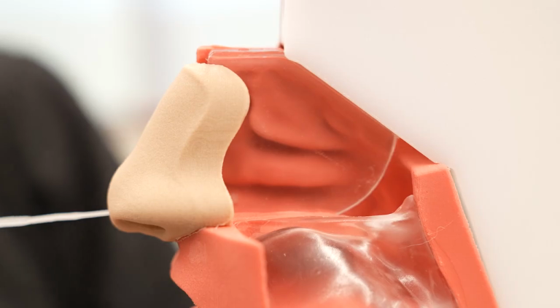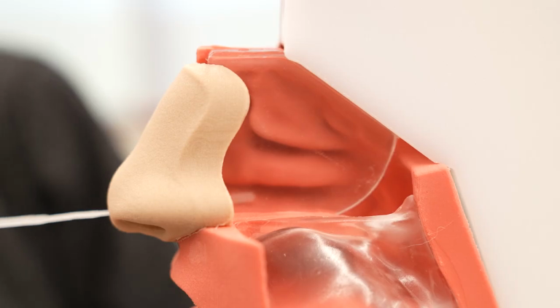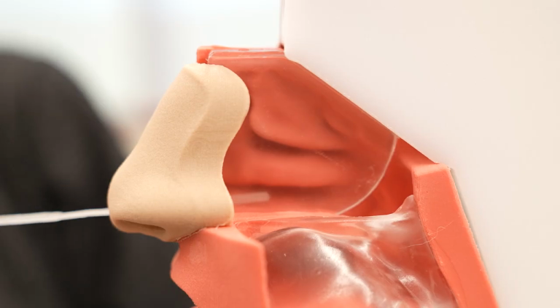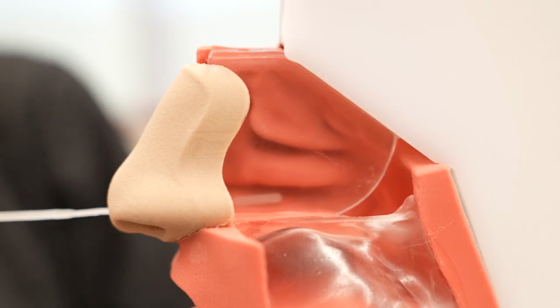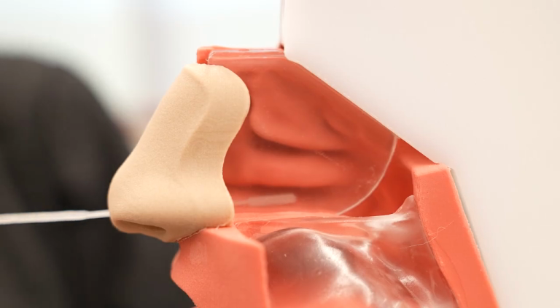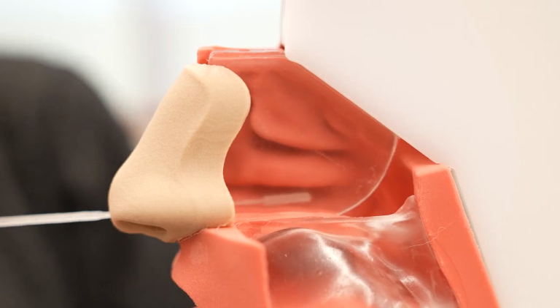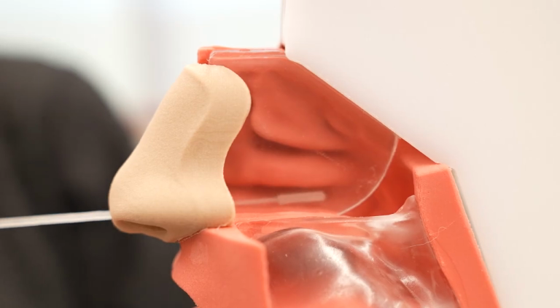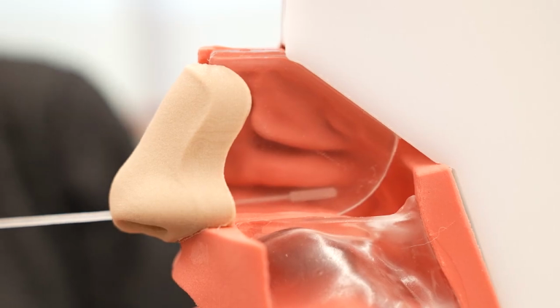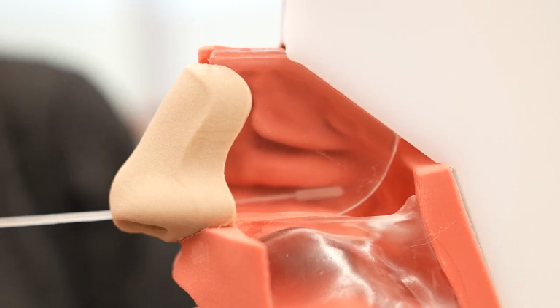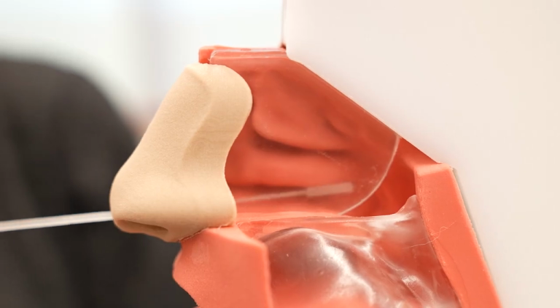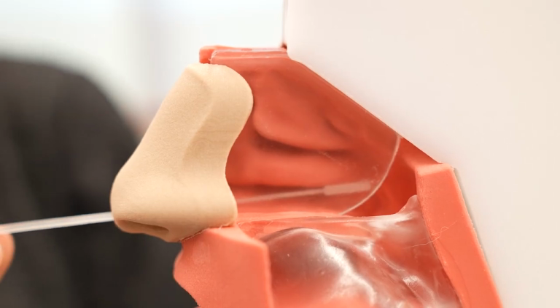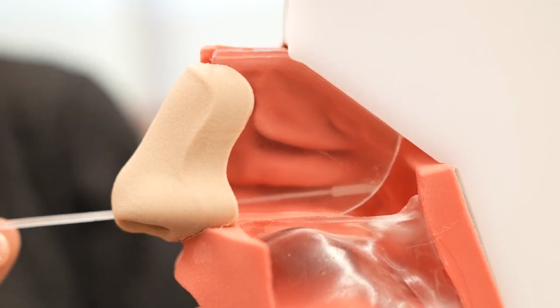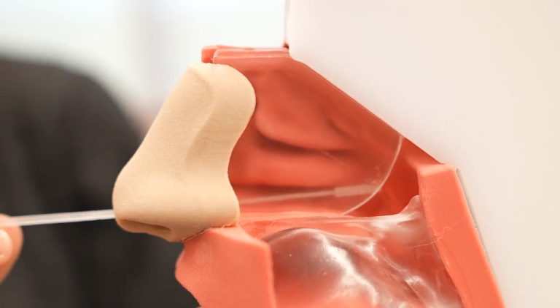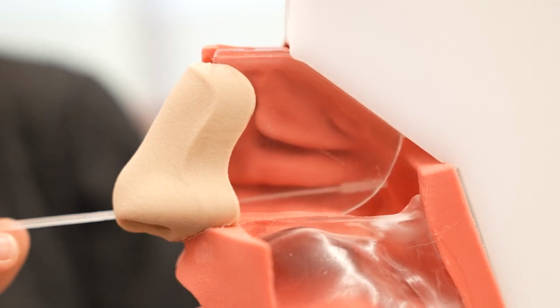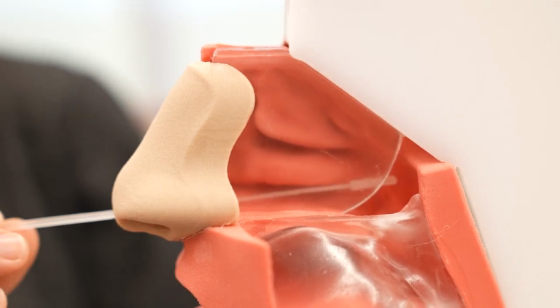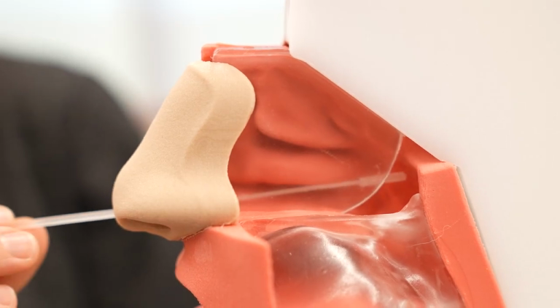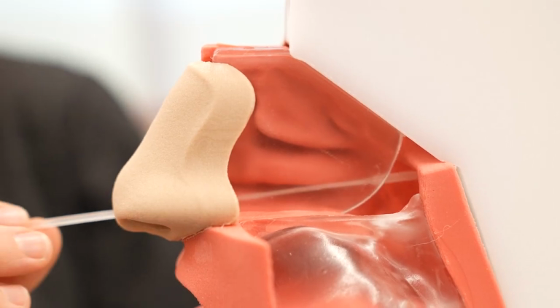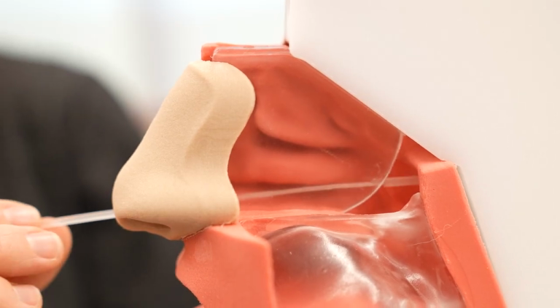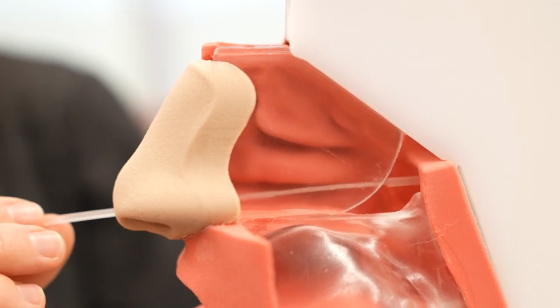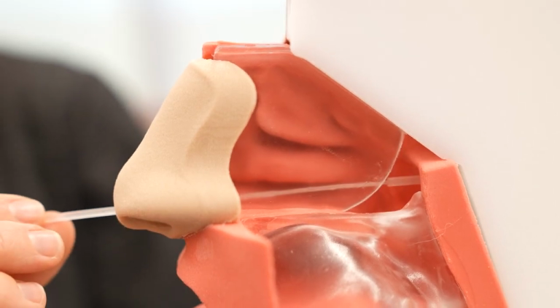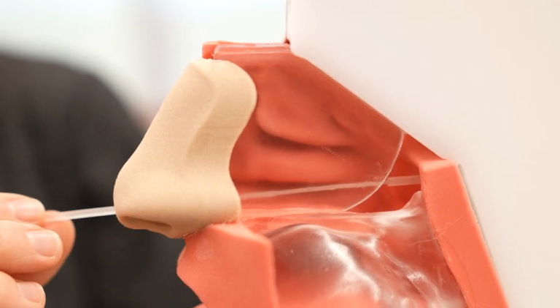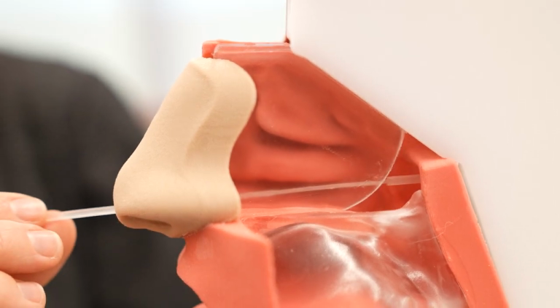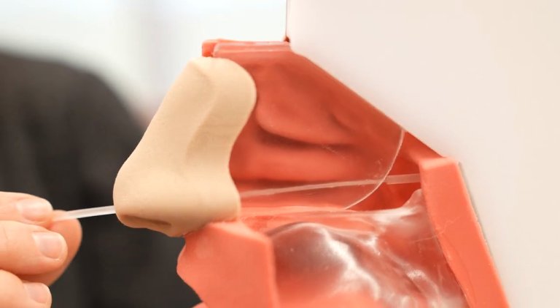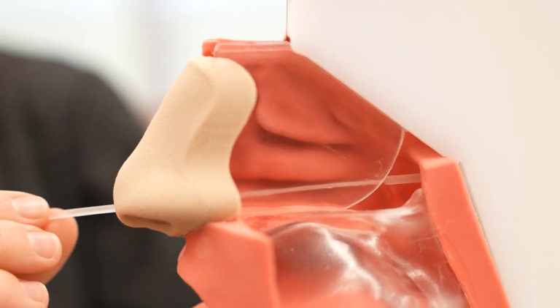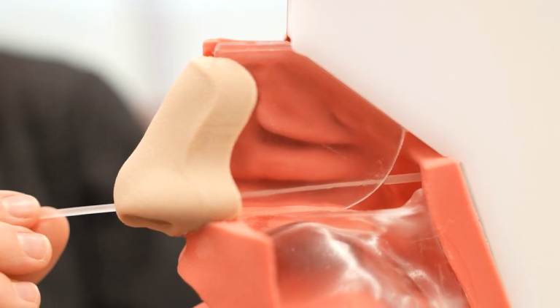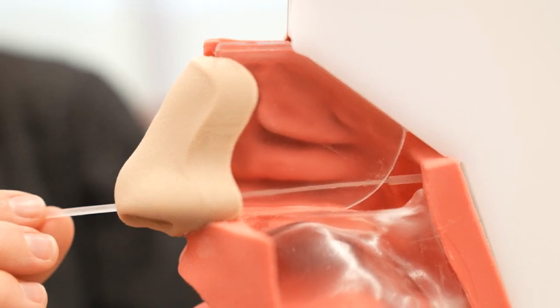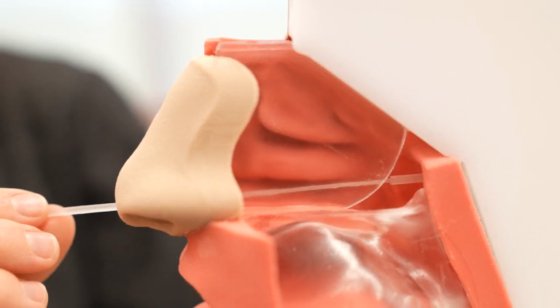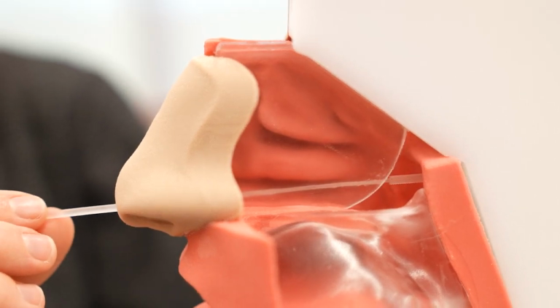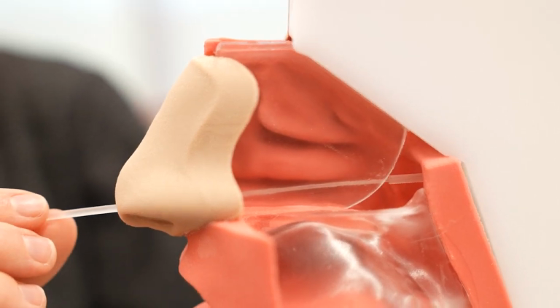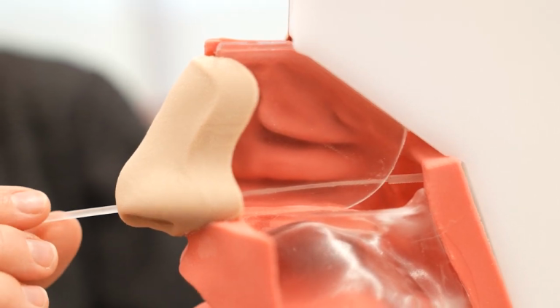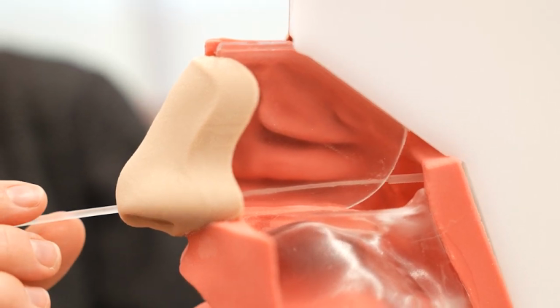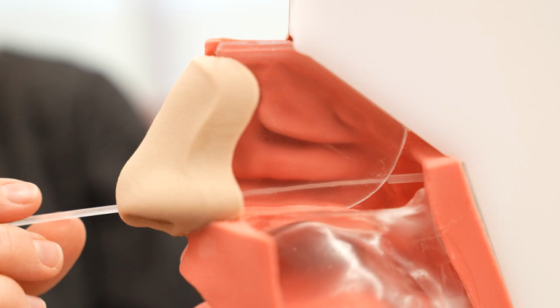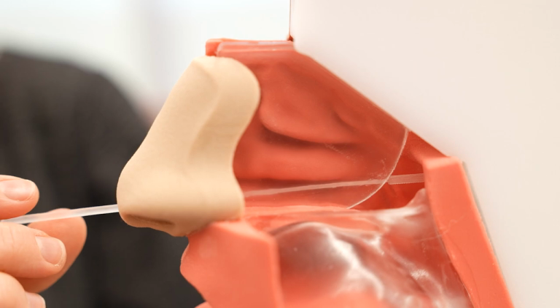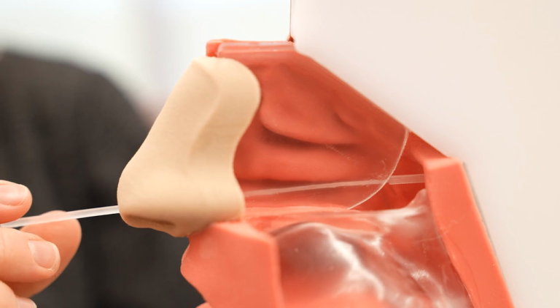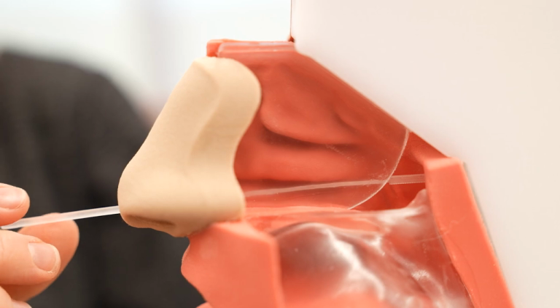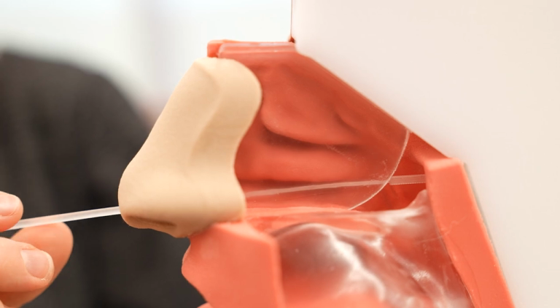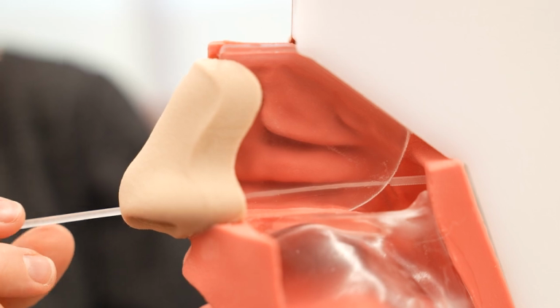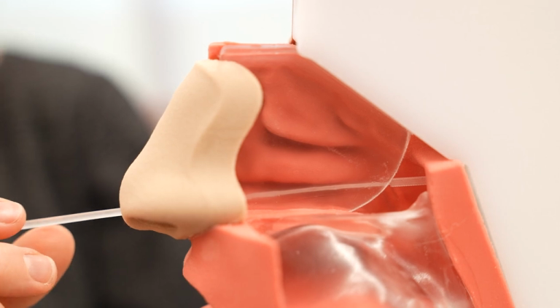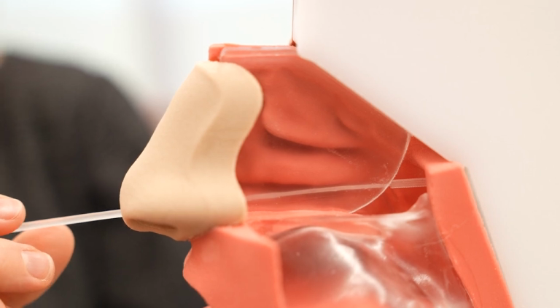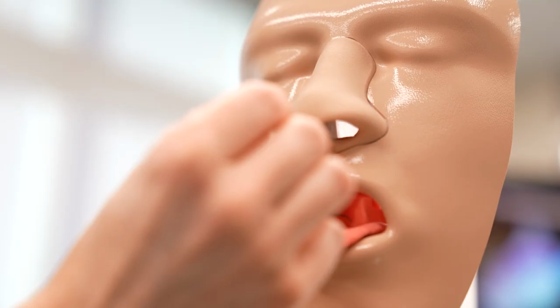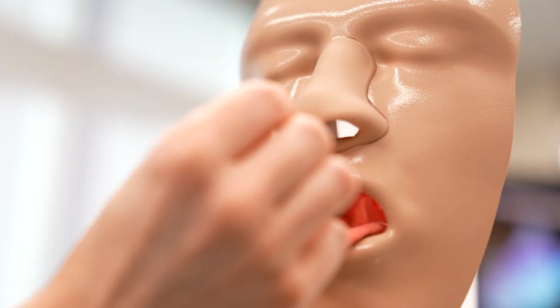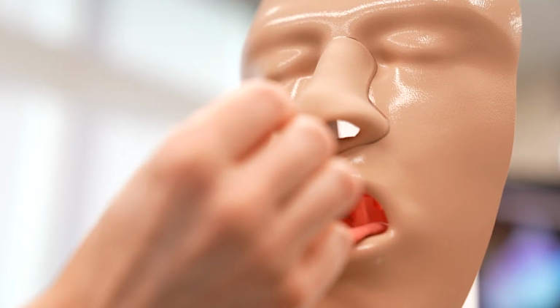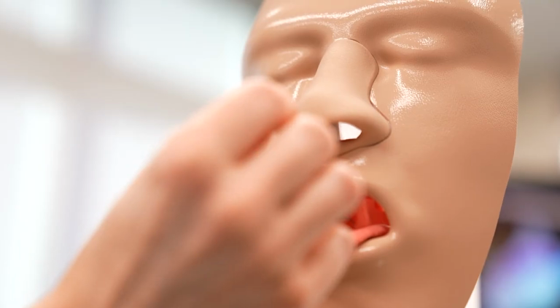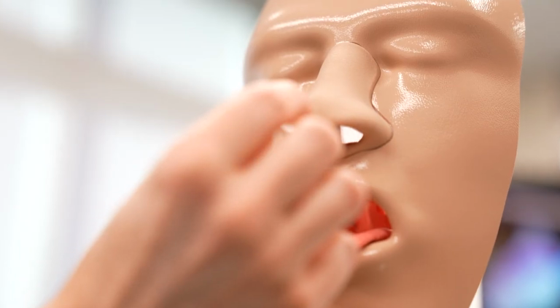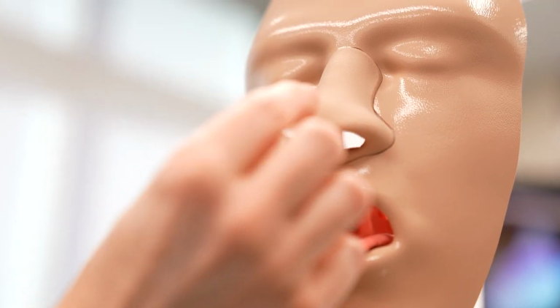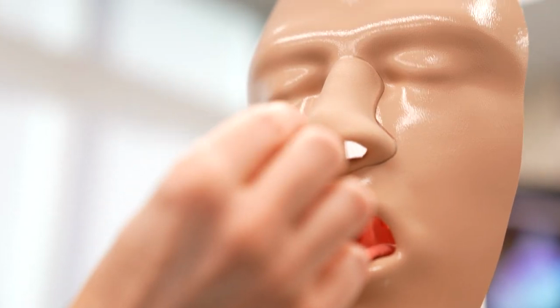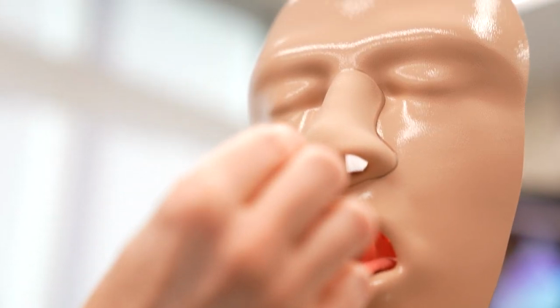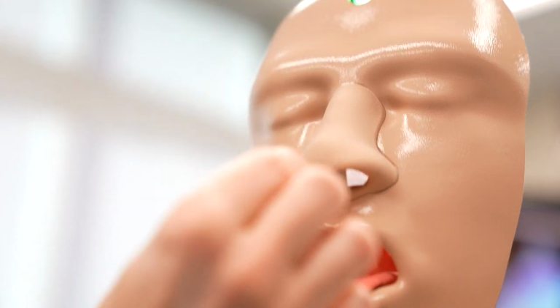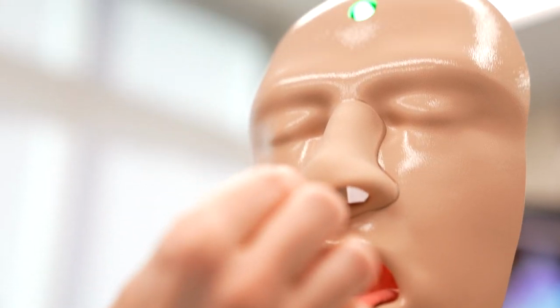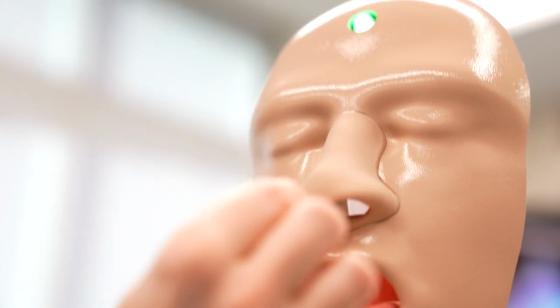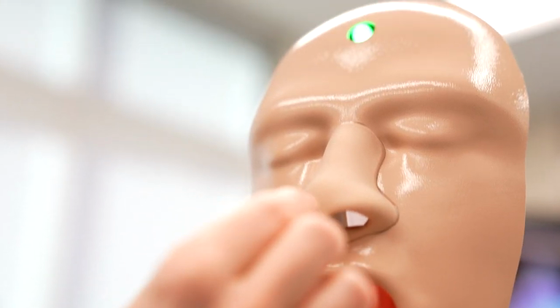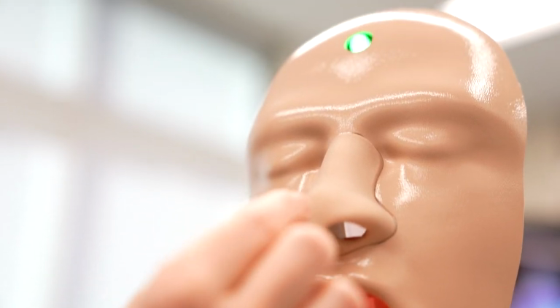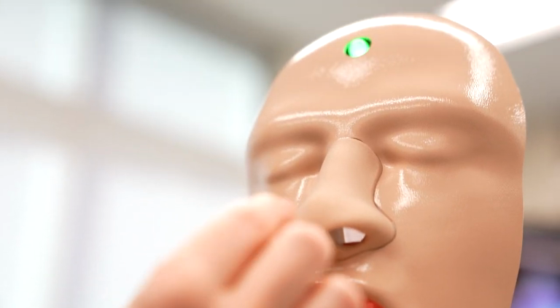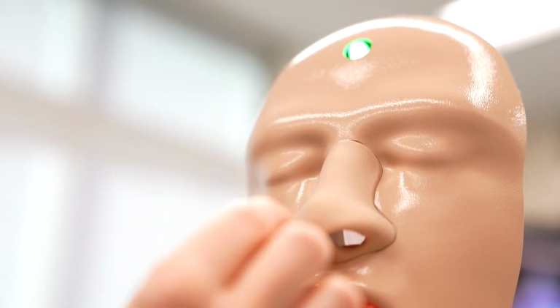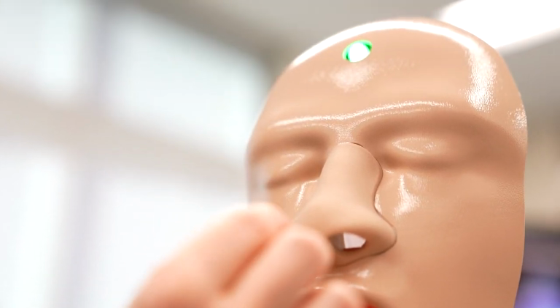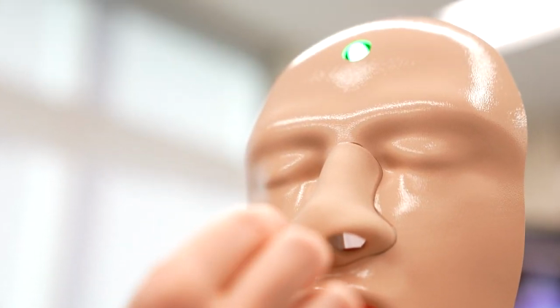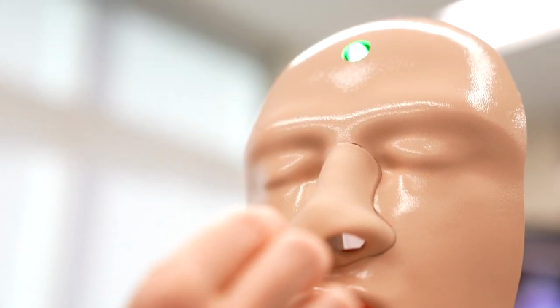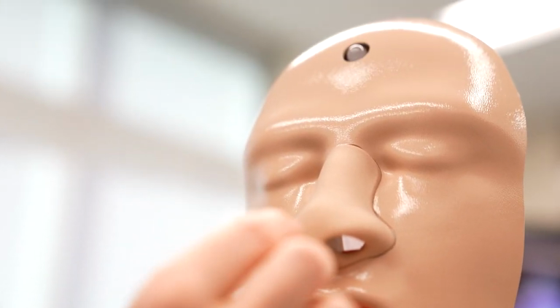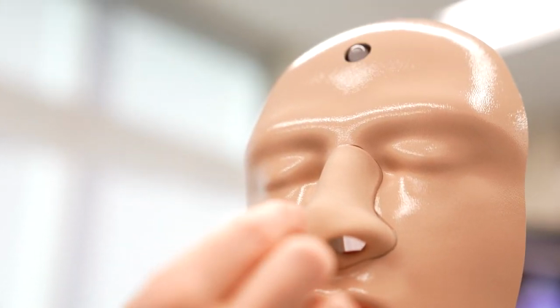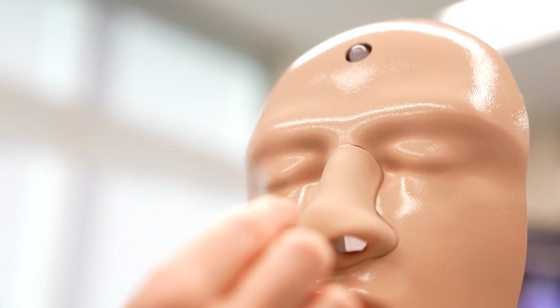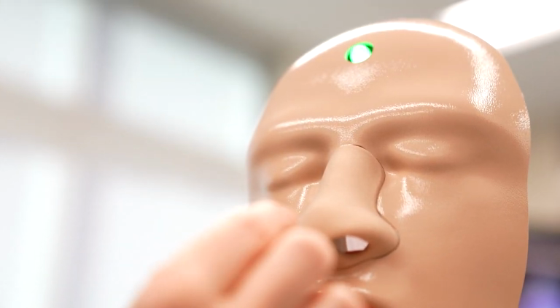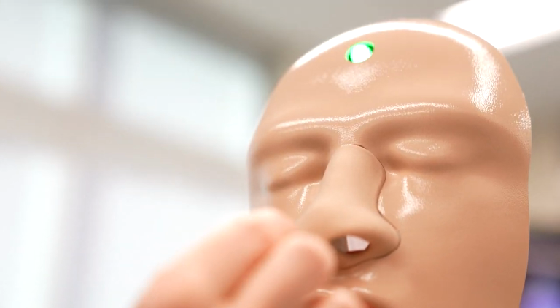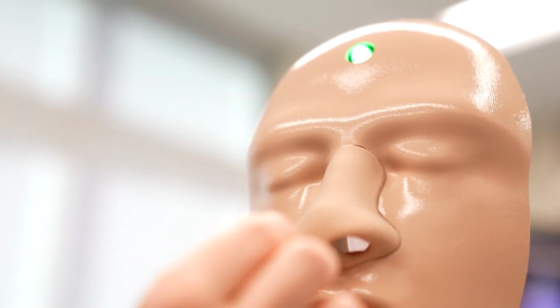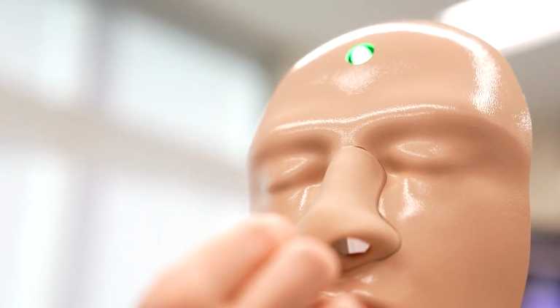With the mannequin that we created, if you have inserted the swab to the proper depth, you will trigger a light that illuminates on the forehead.